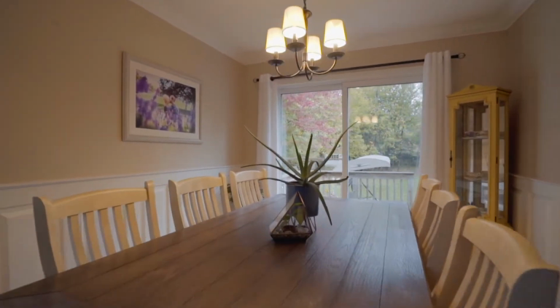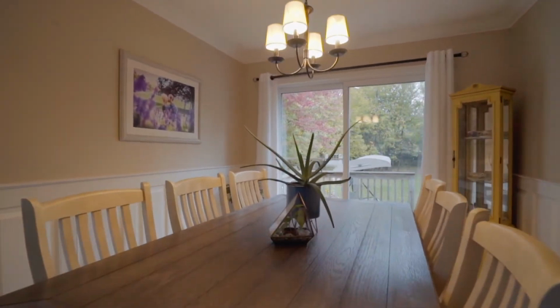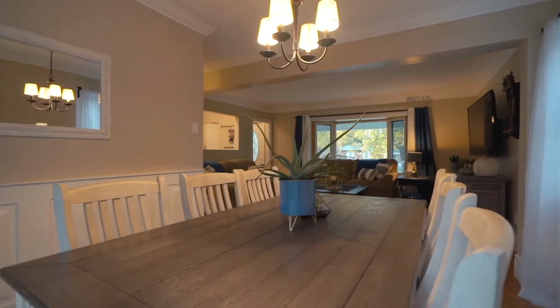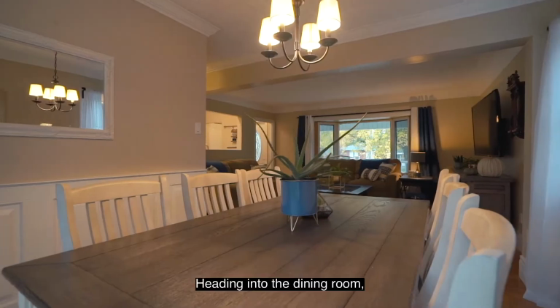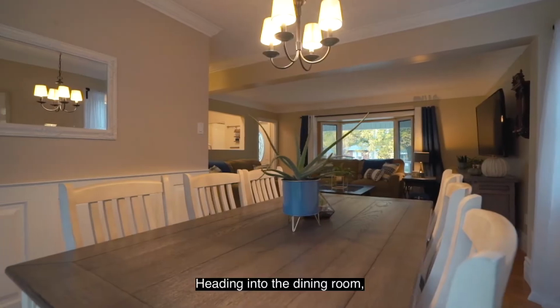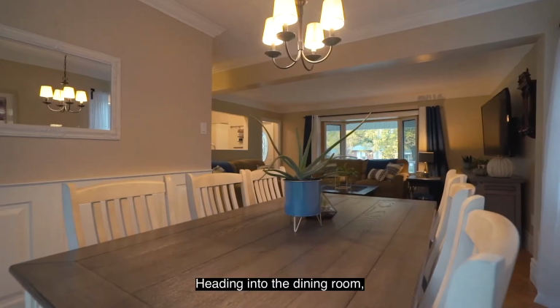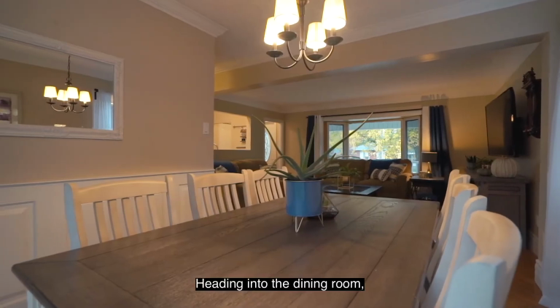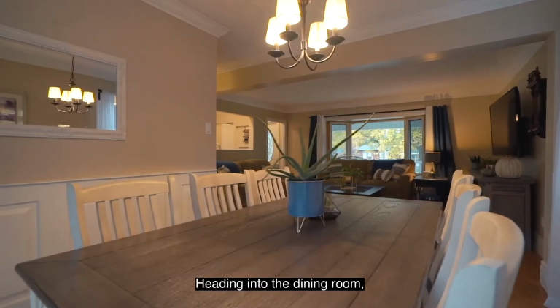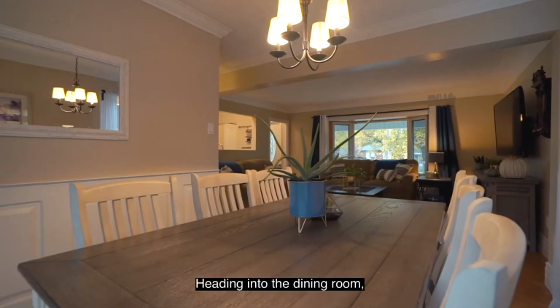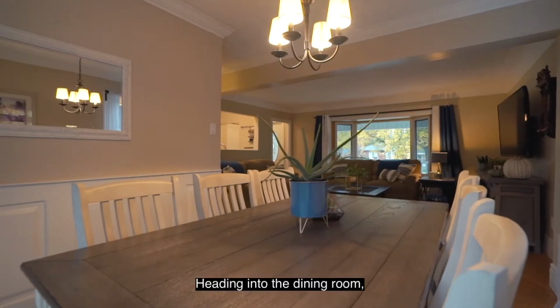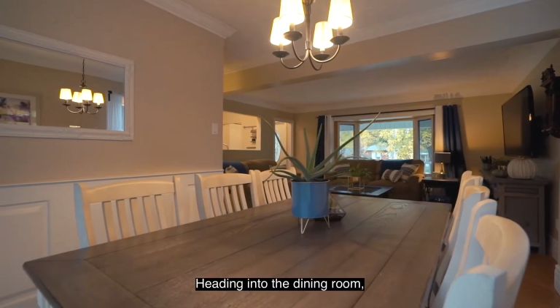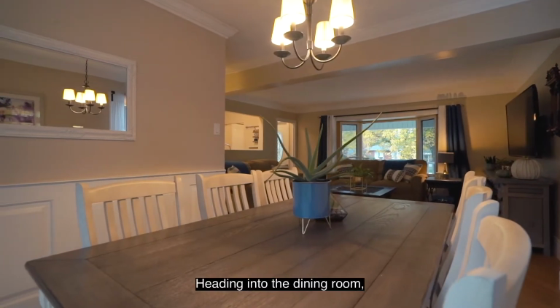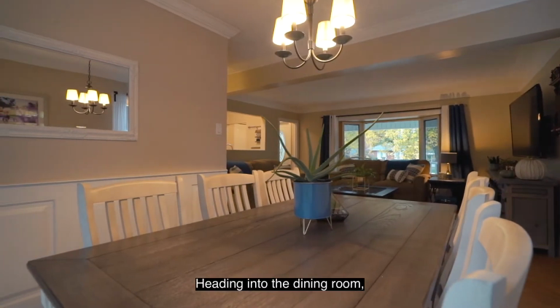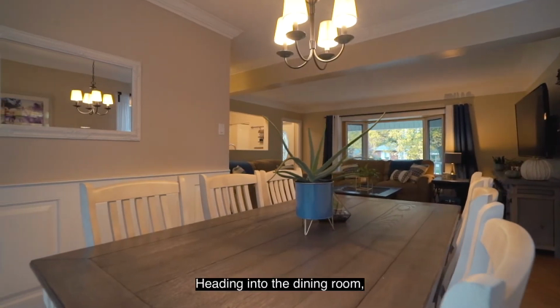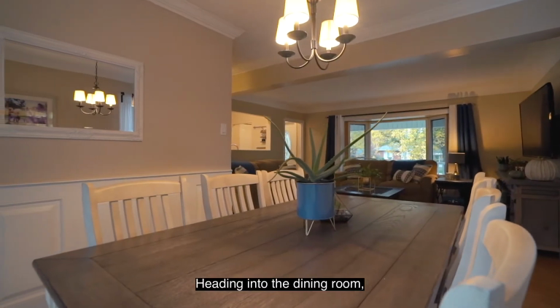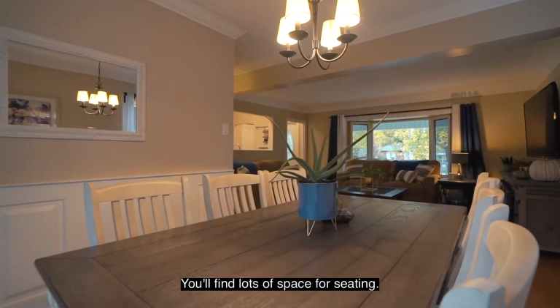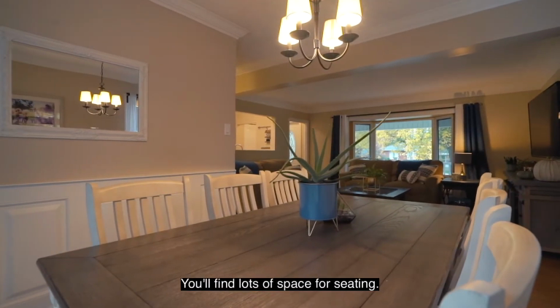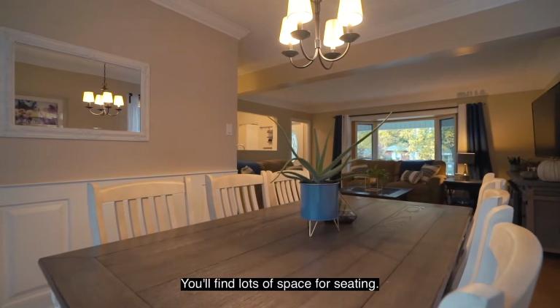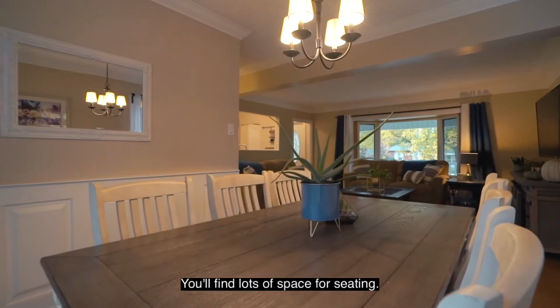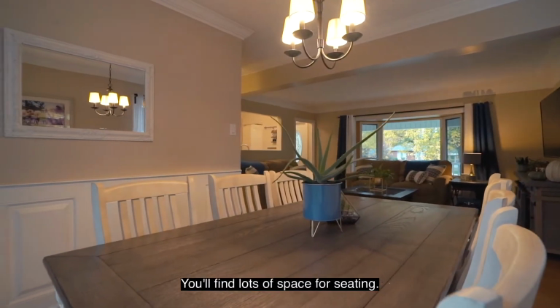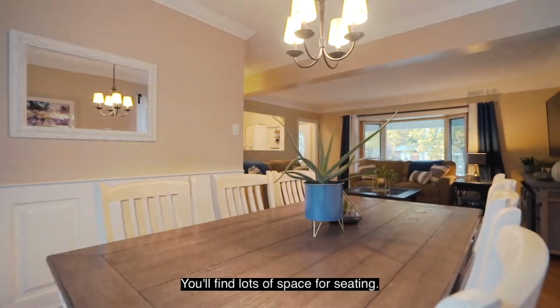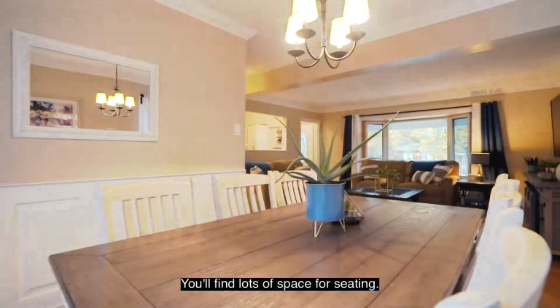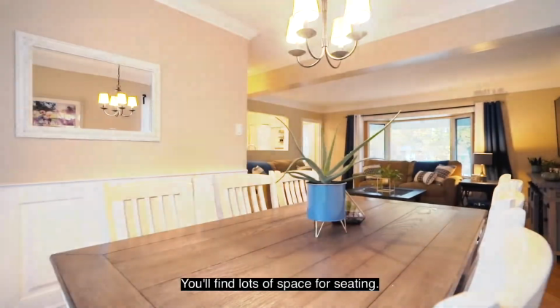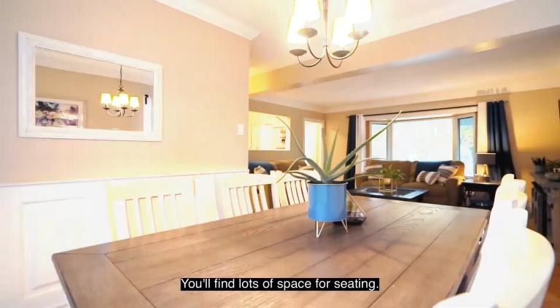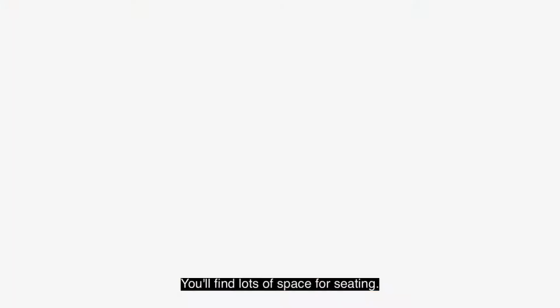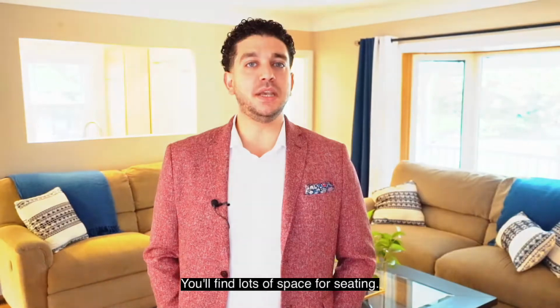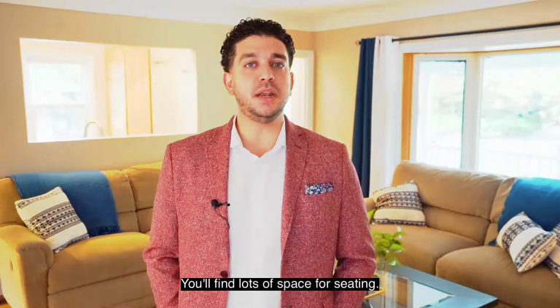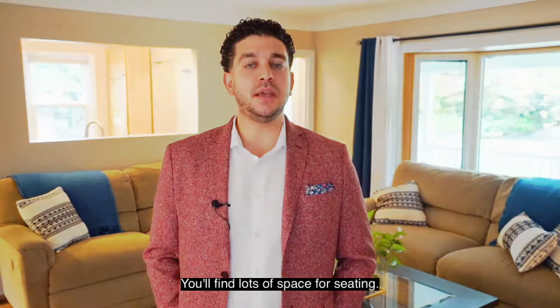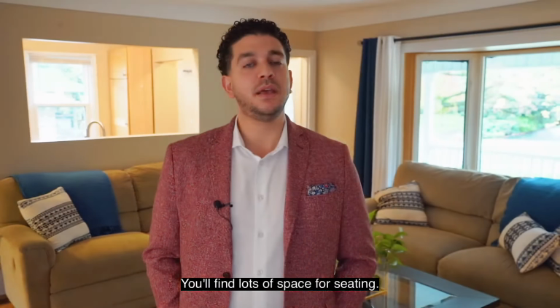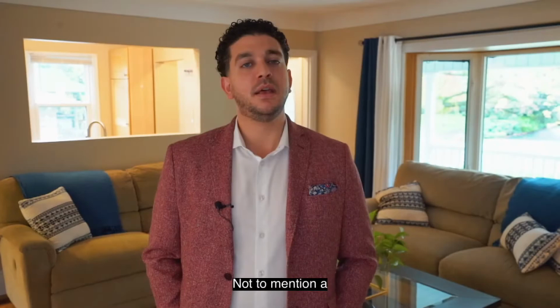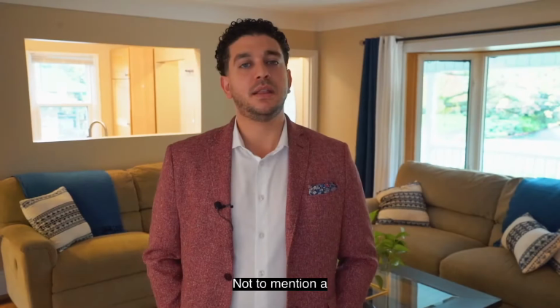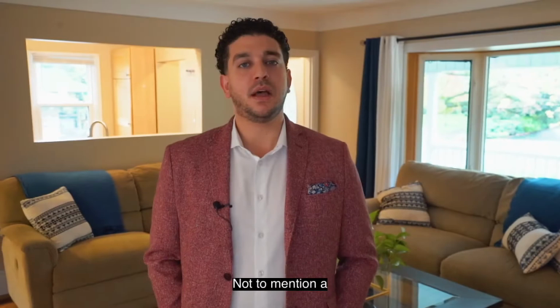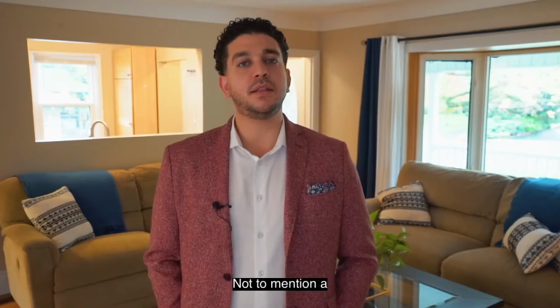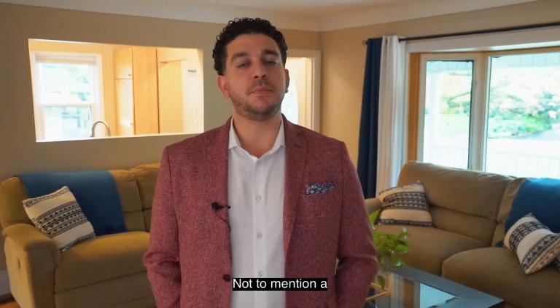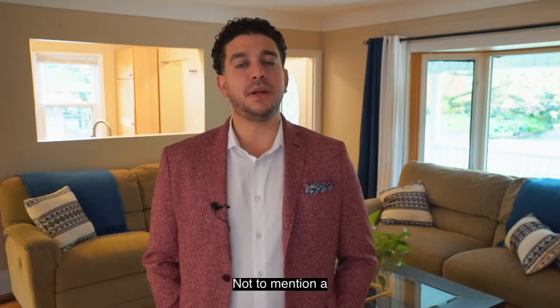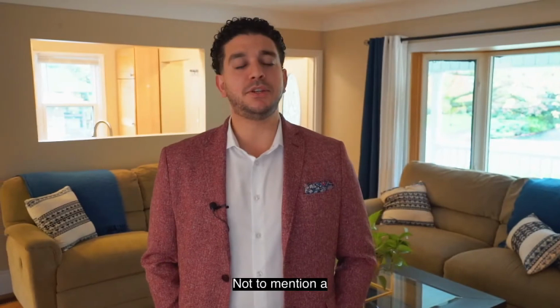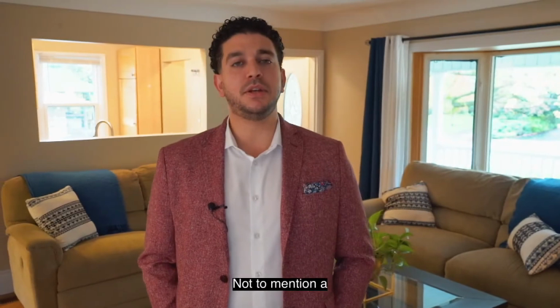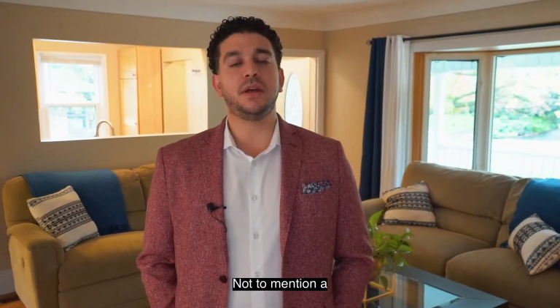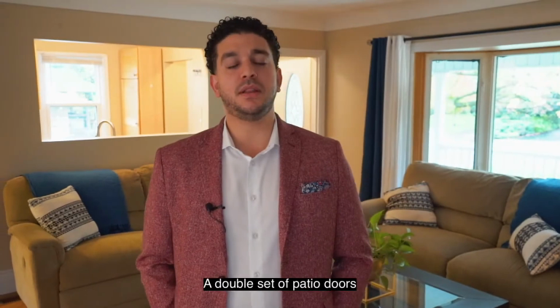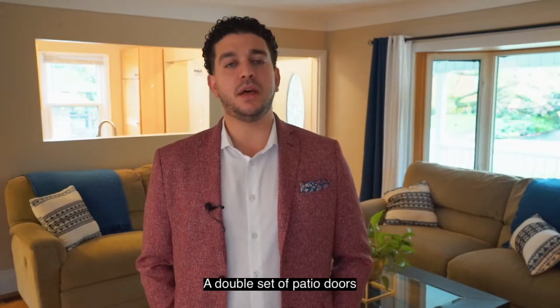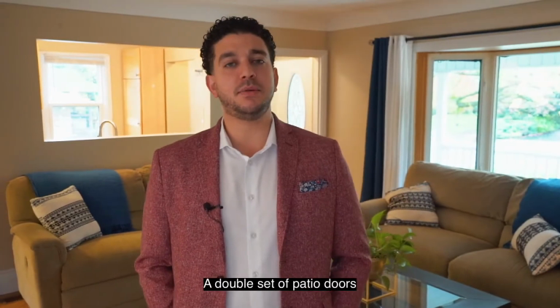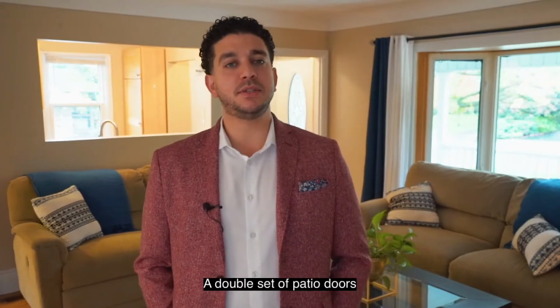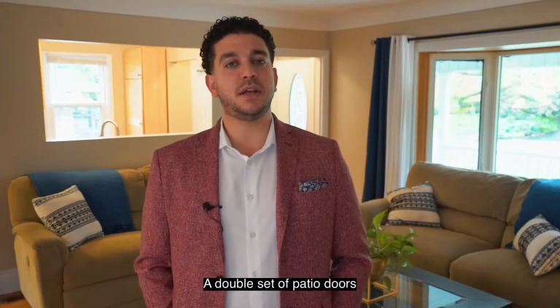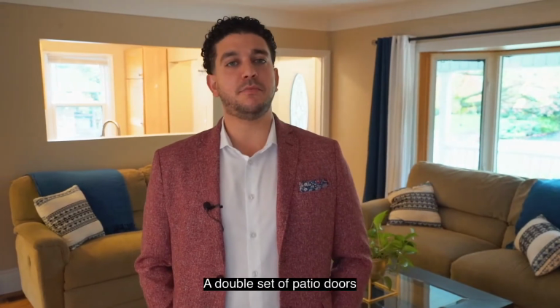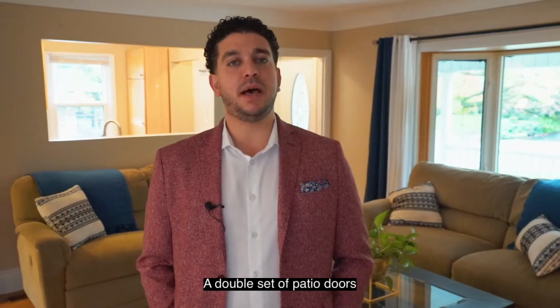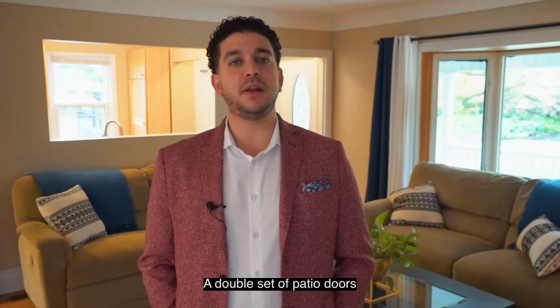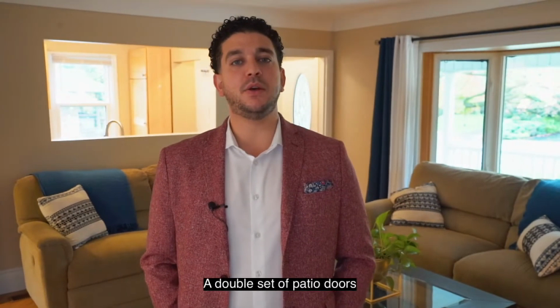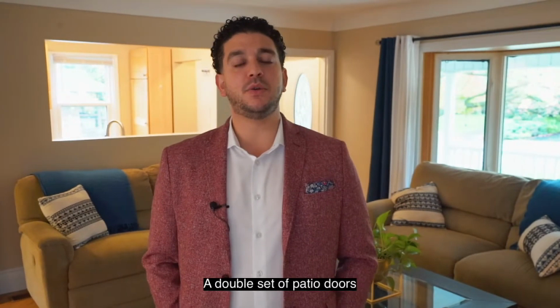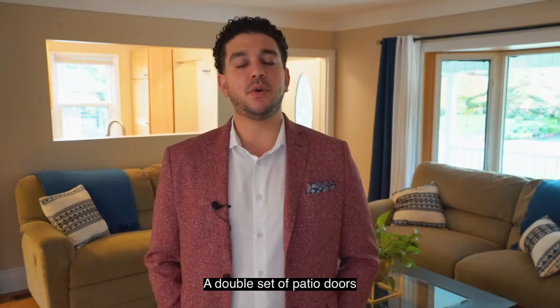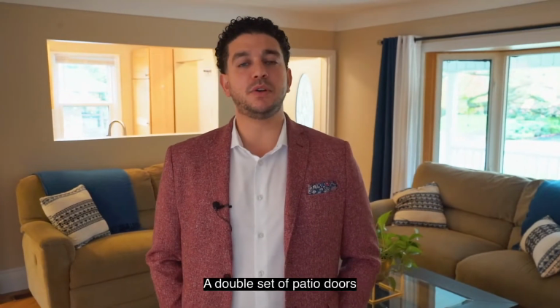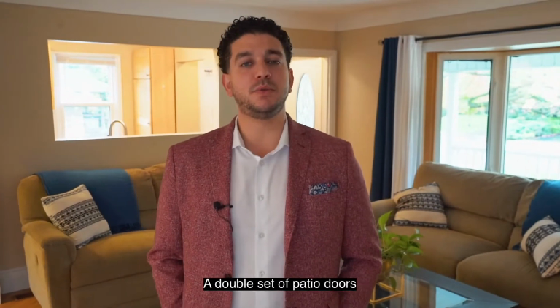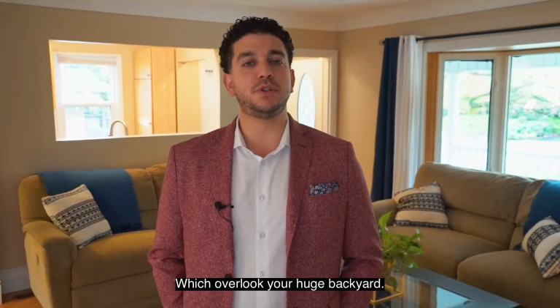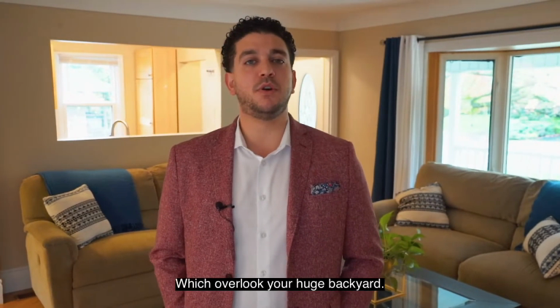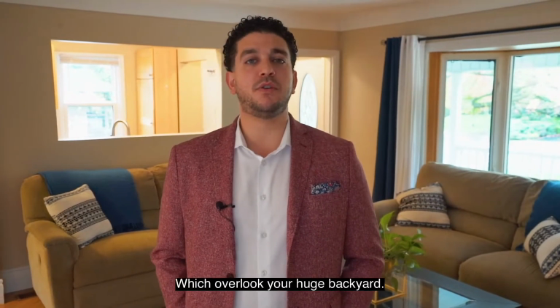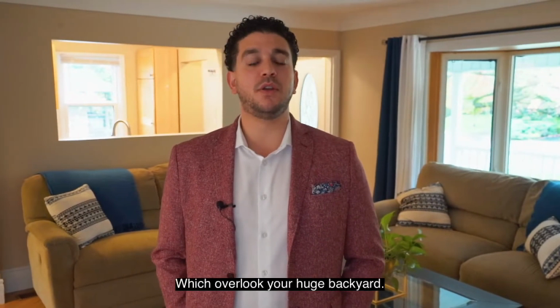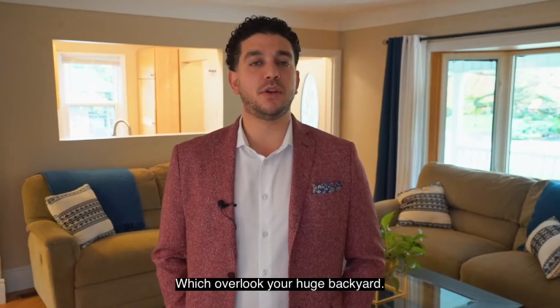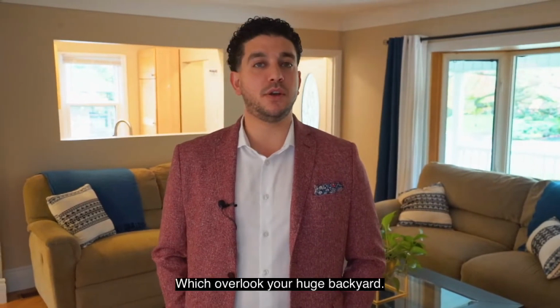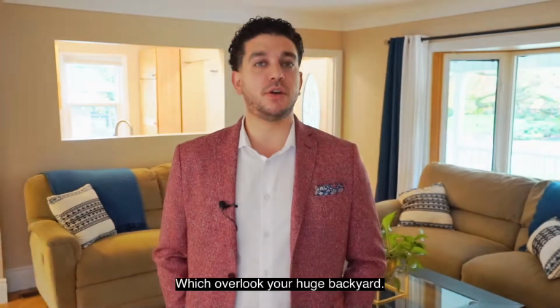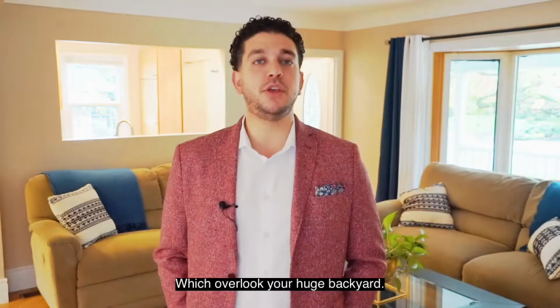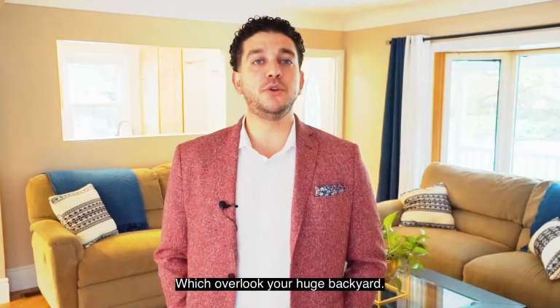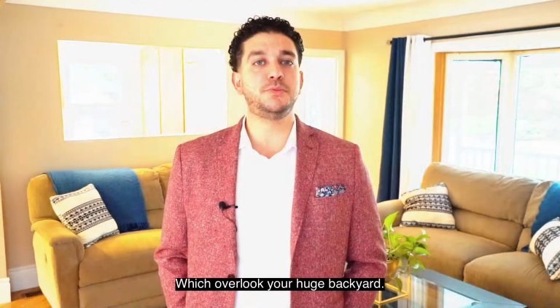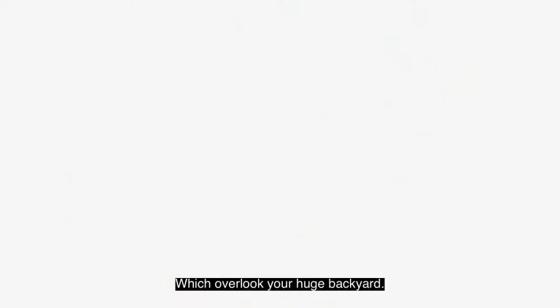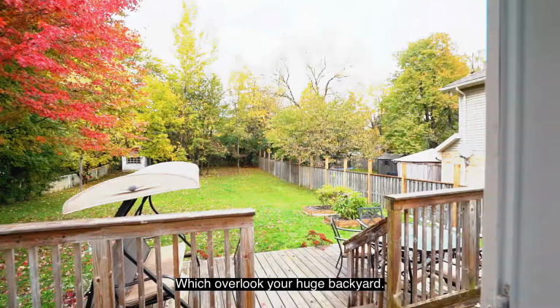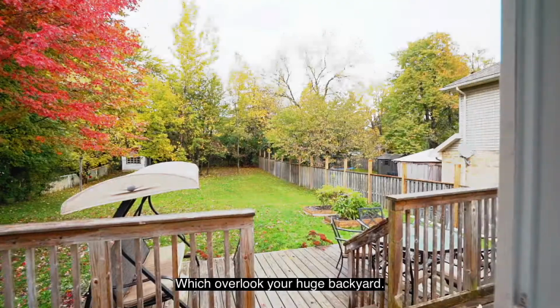Heading into the dining room, you'll find lots of space for seating, not to mention a double set of patio doors which overlook your huge backyard.